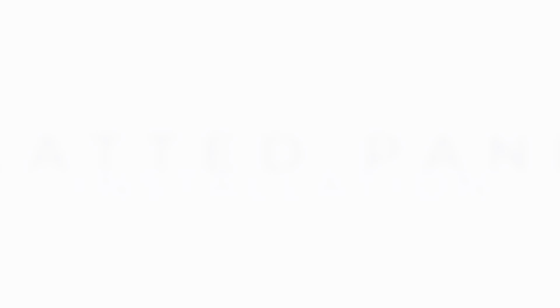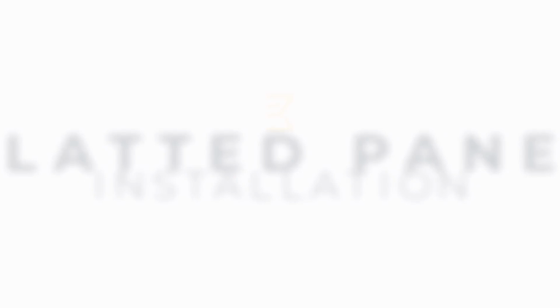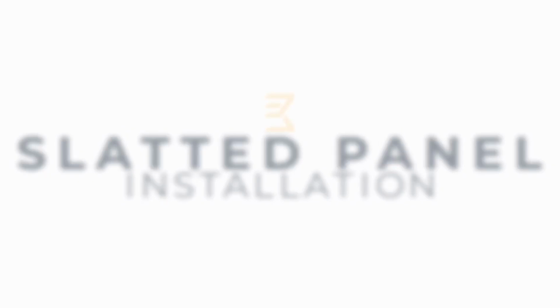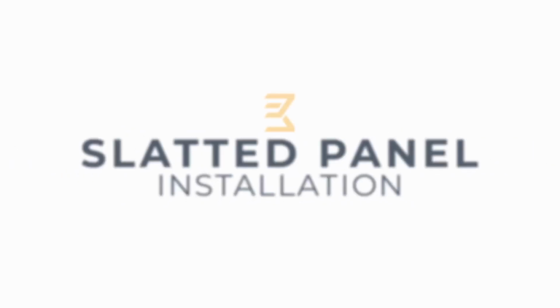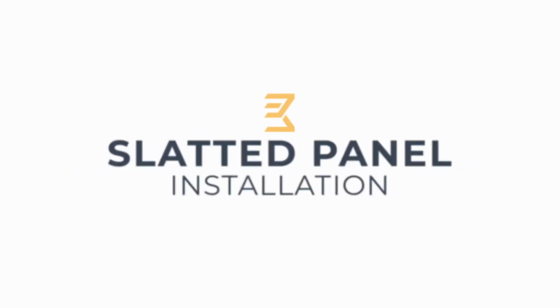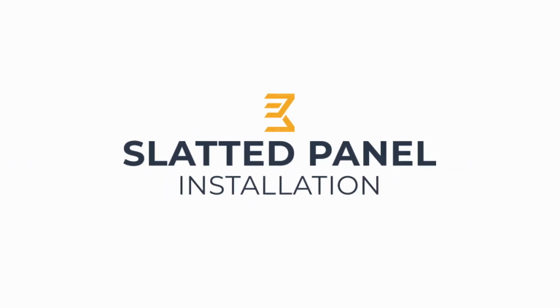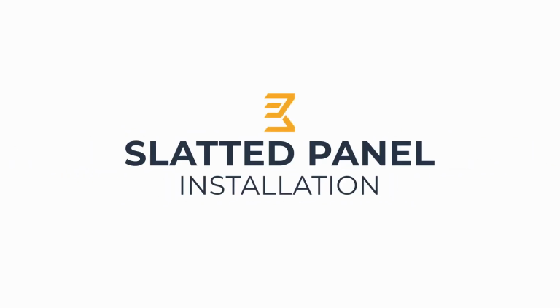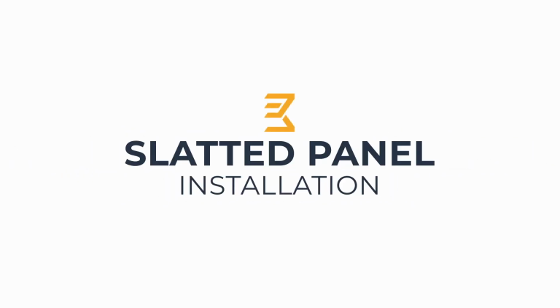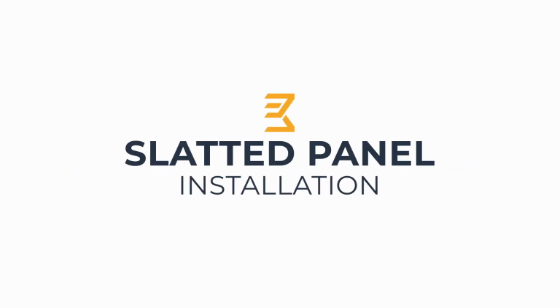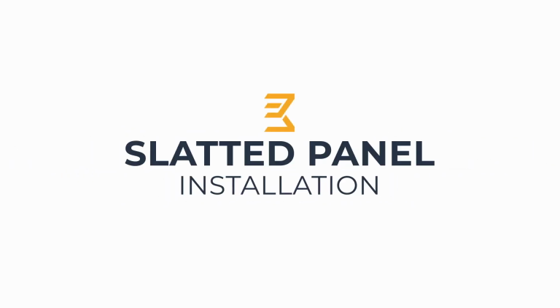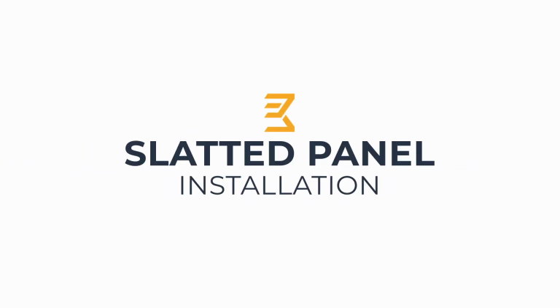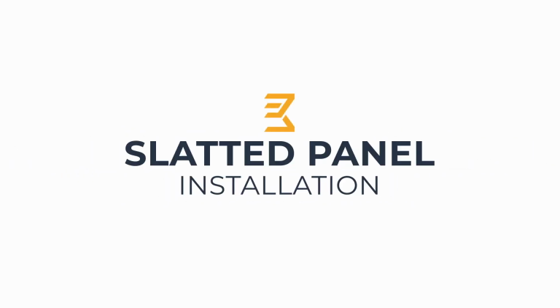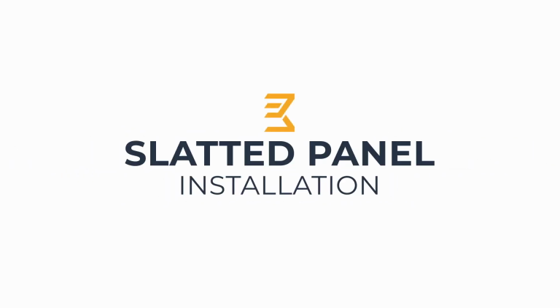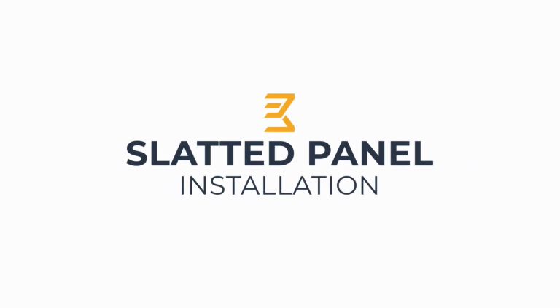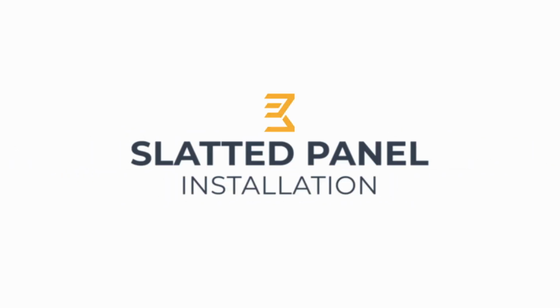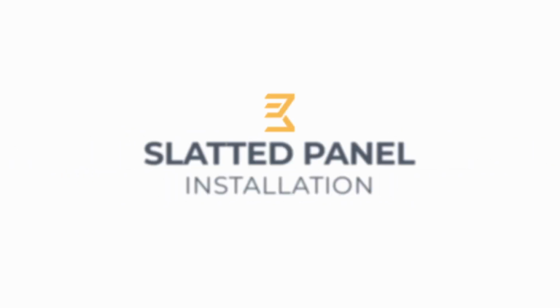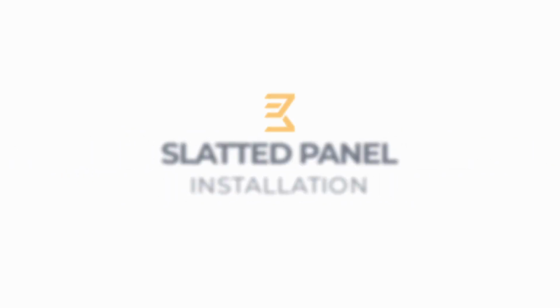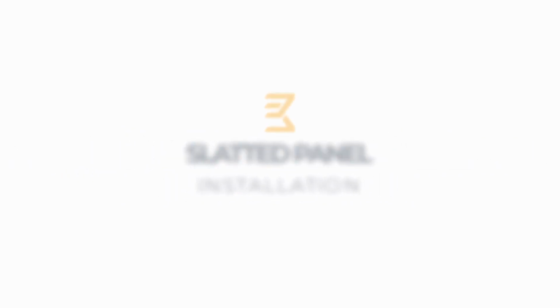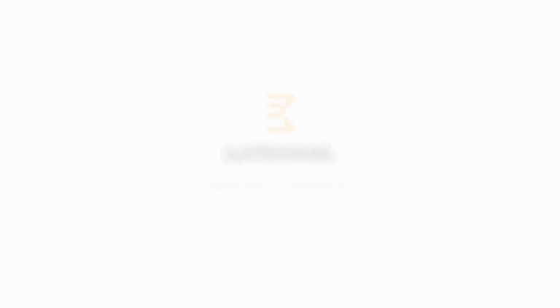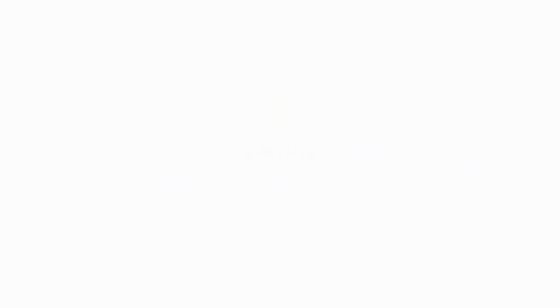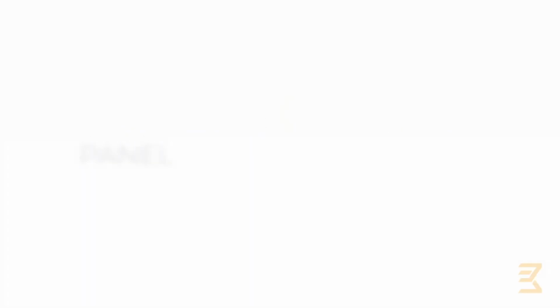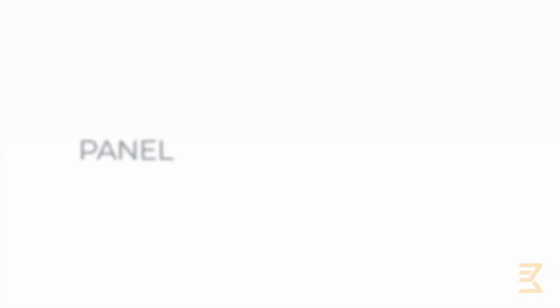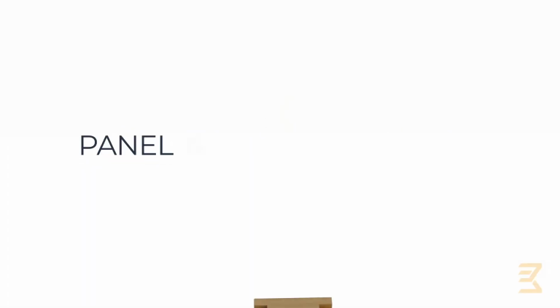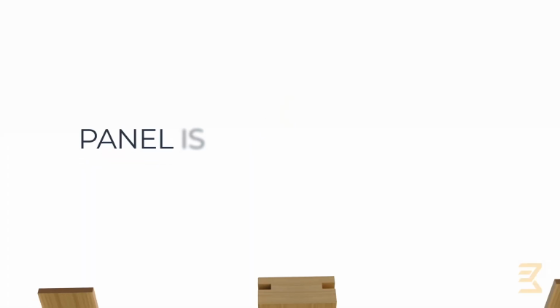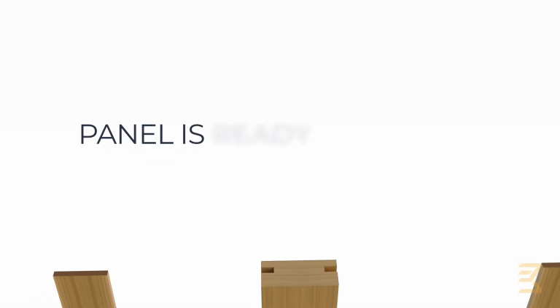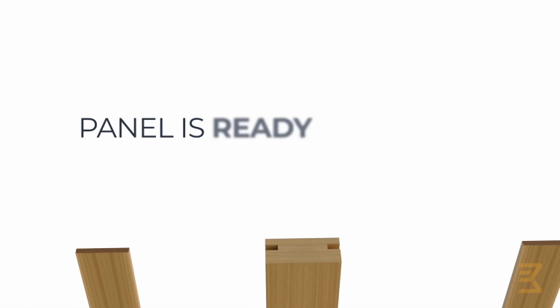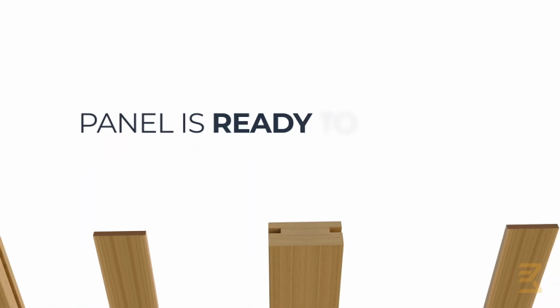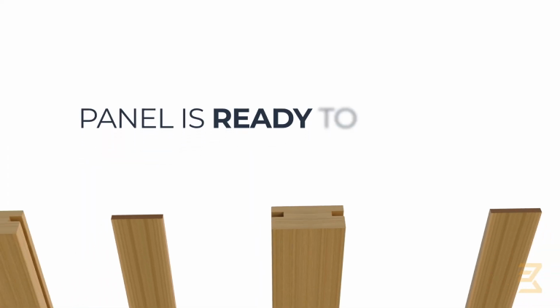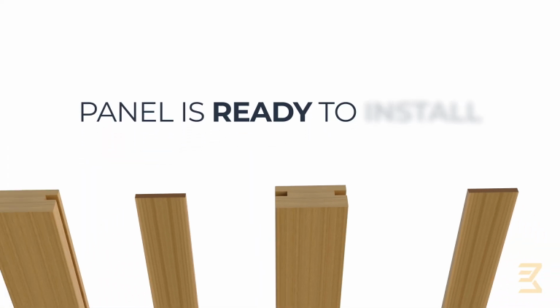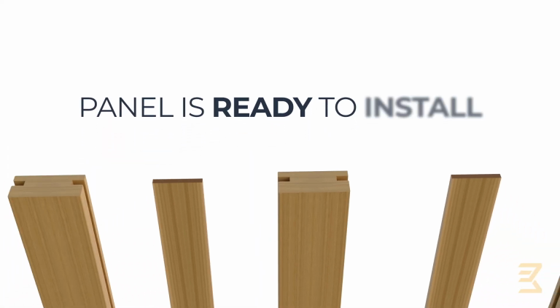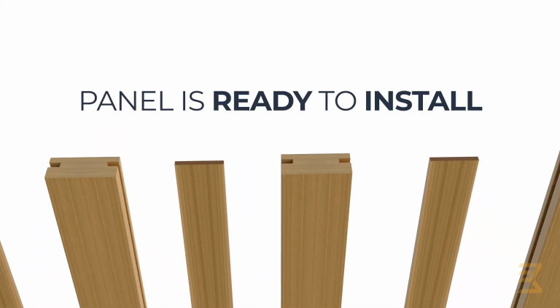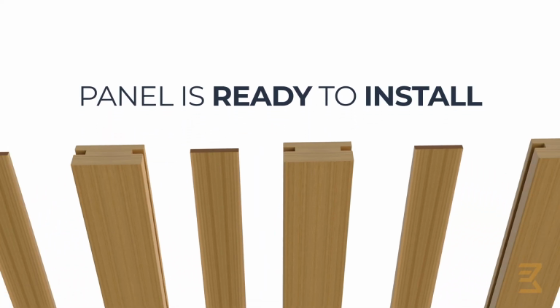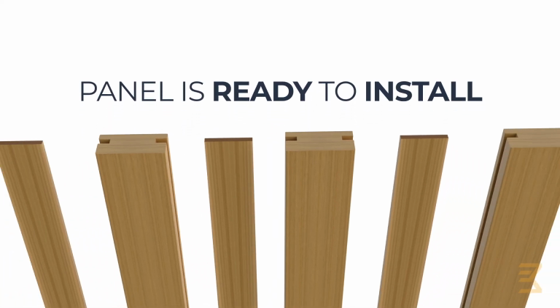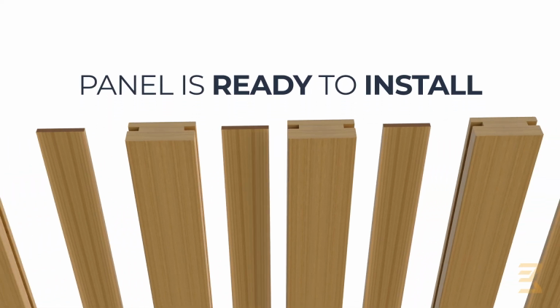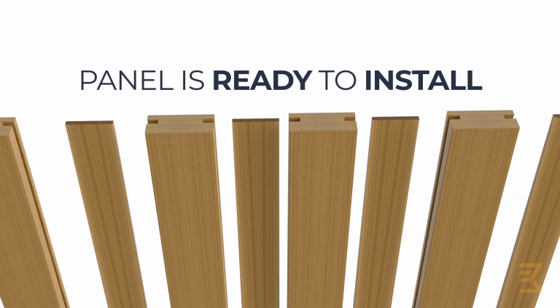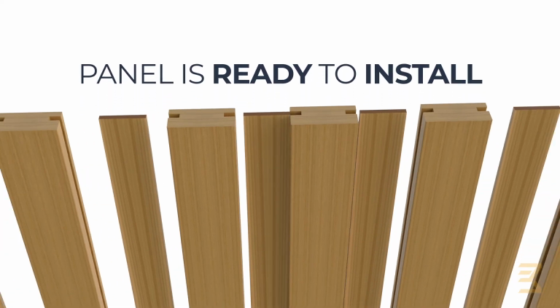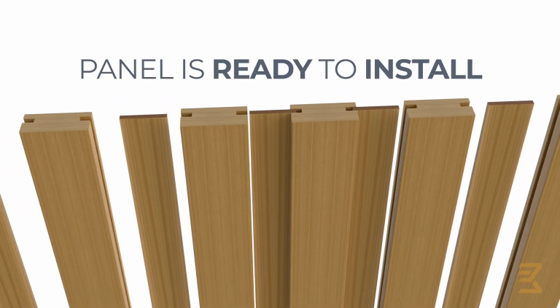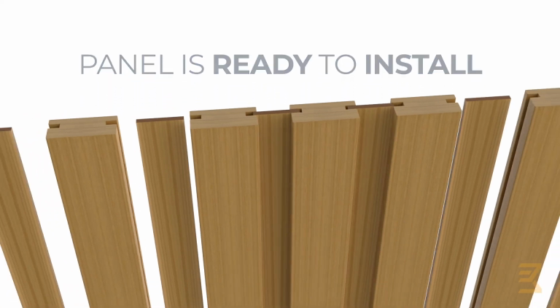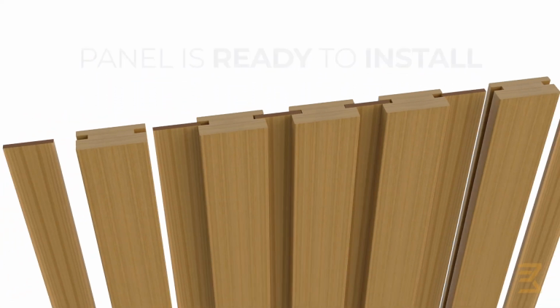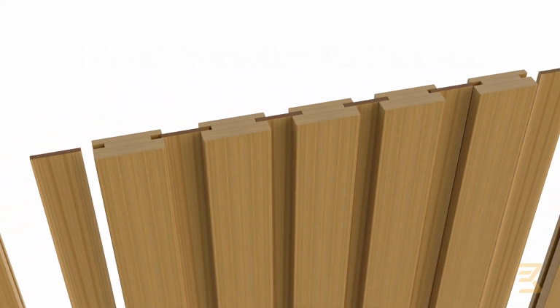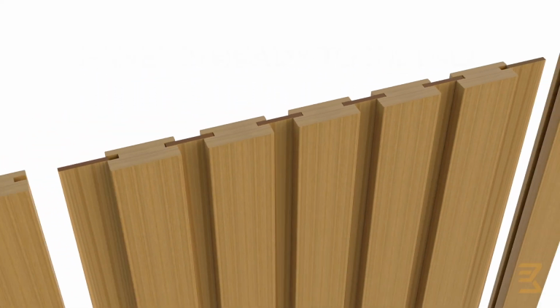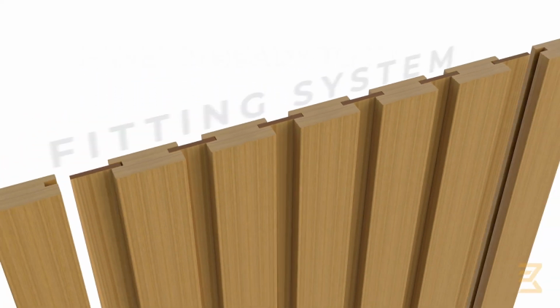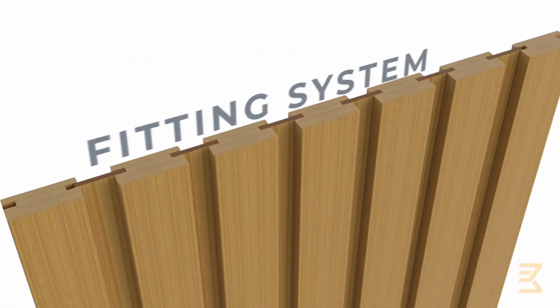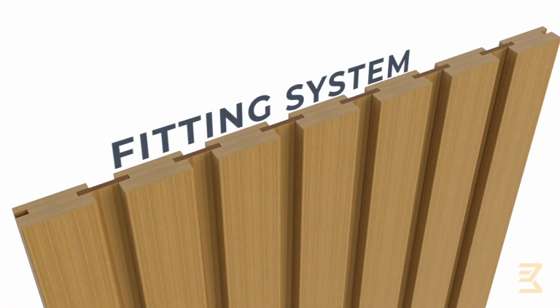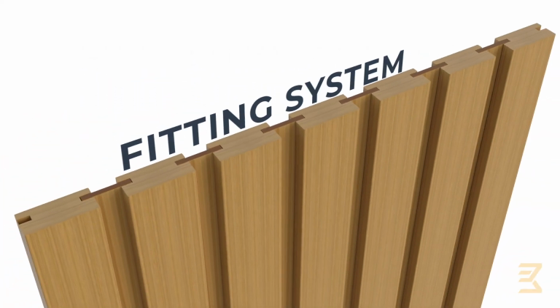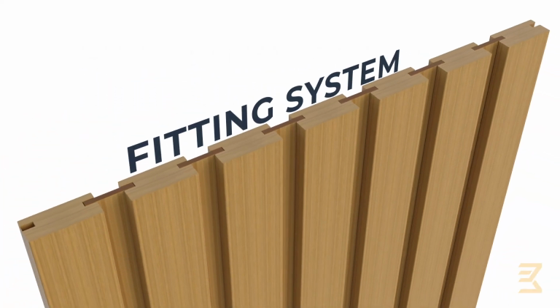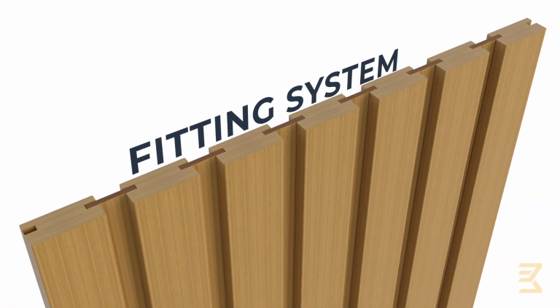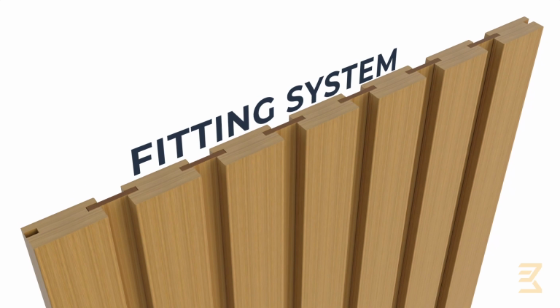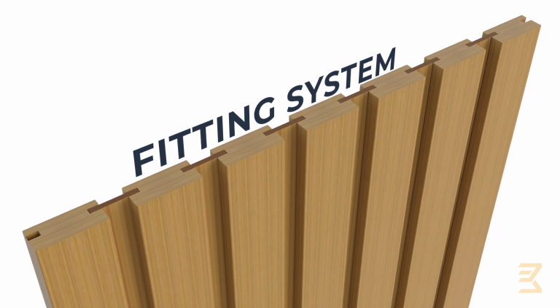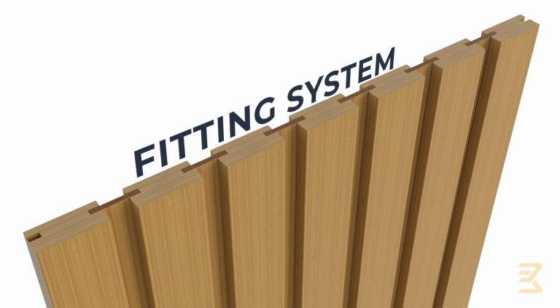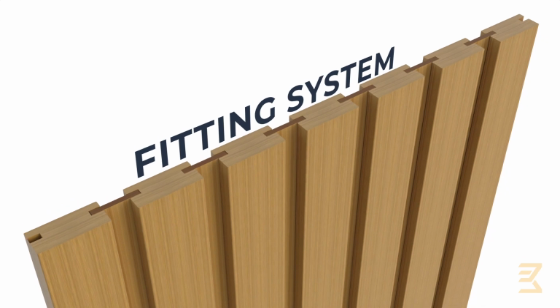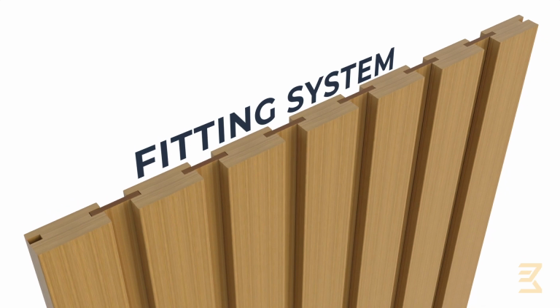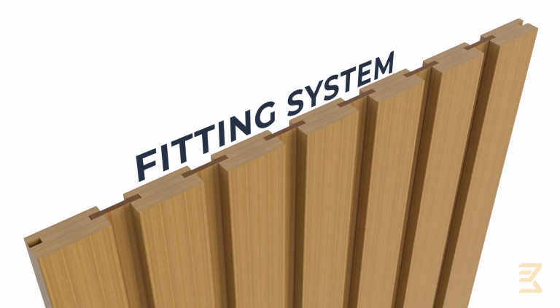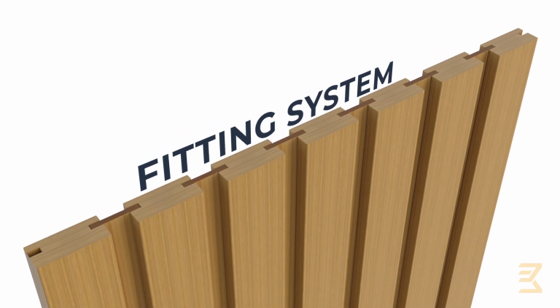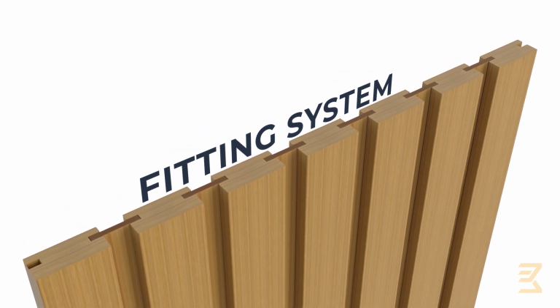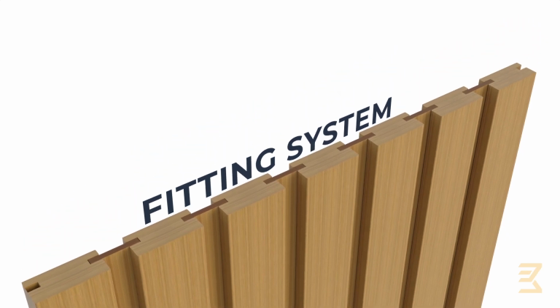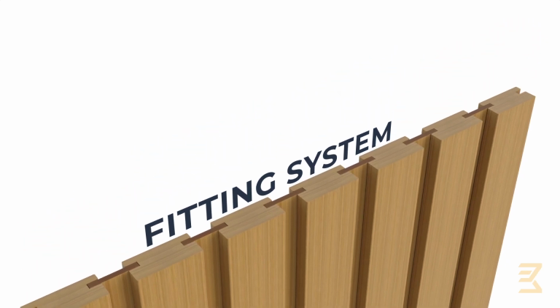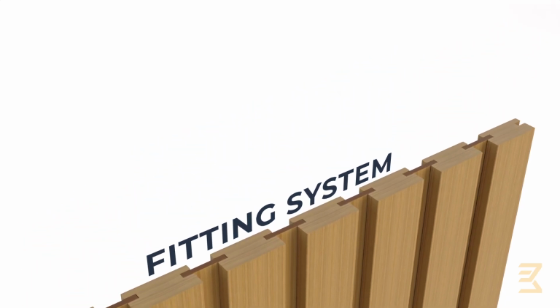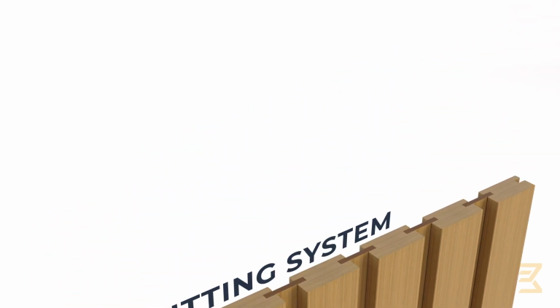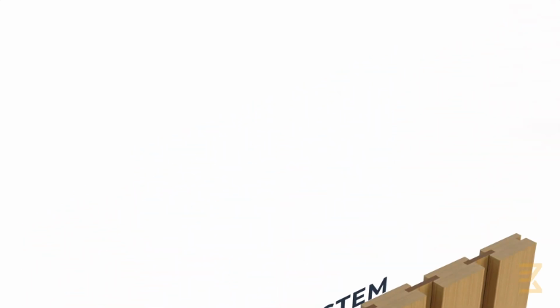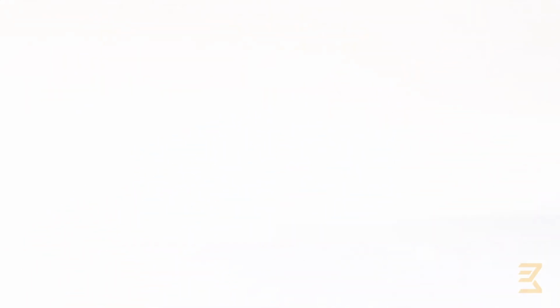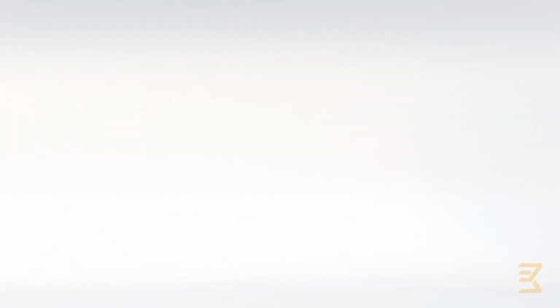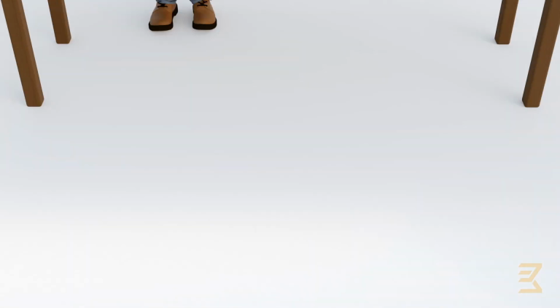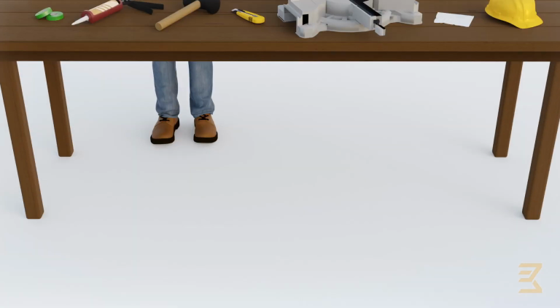Learn how to install your Bajeto slatted panels. They come ready to install and with a unique fitting system.